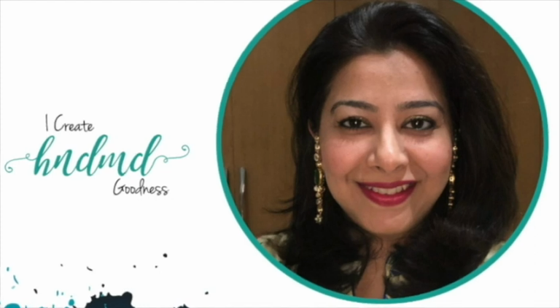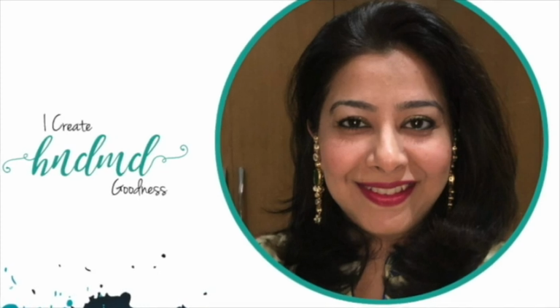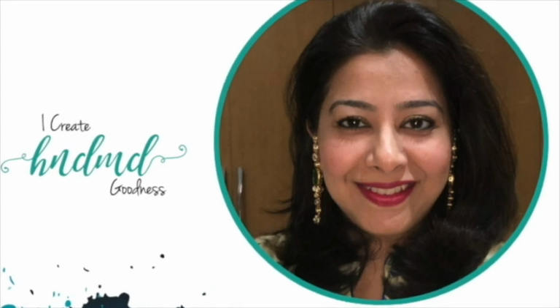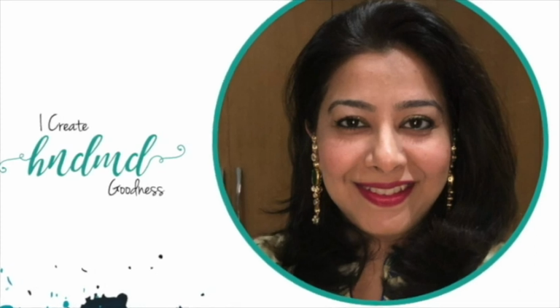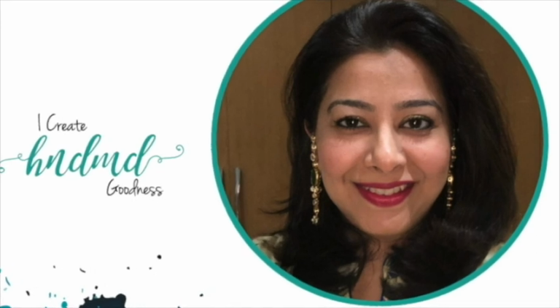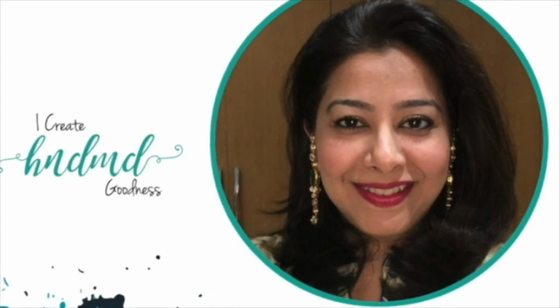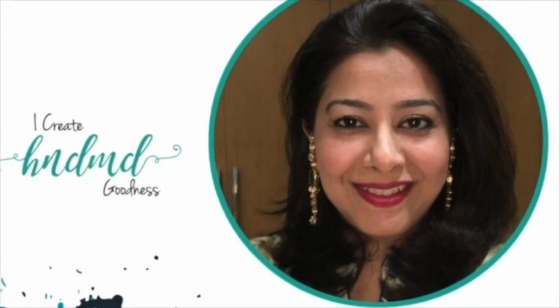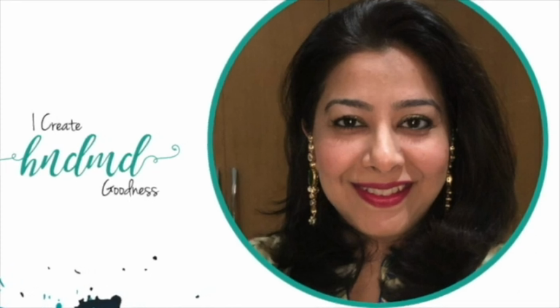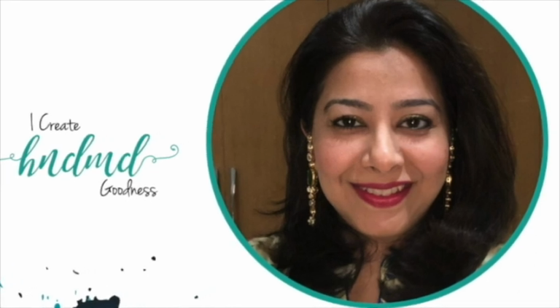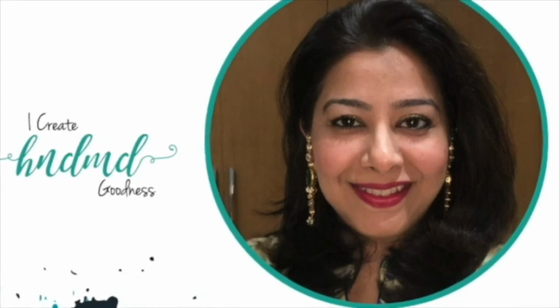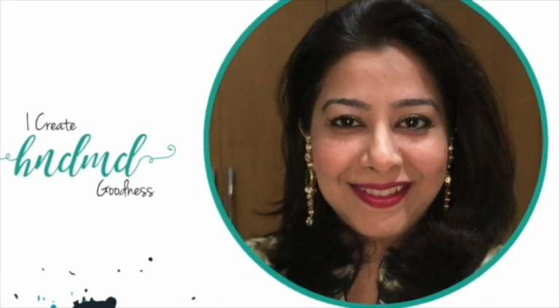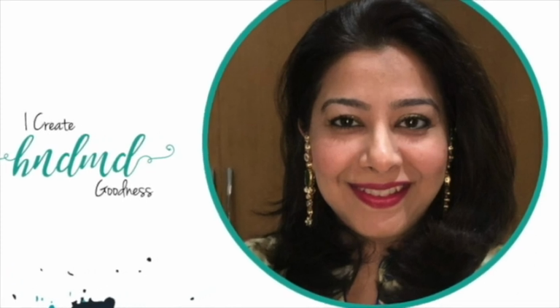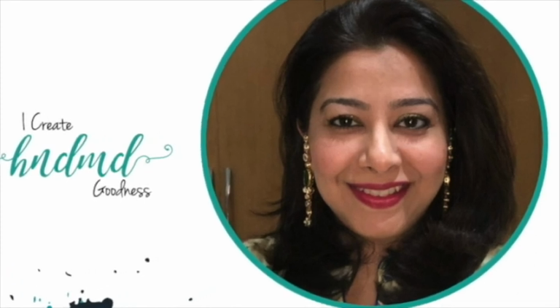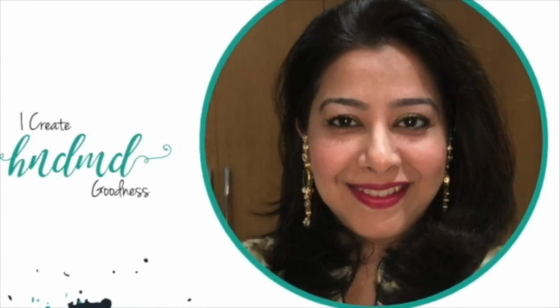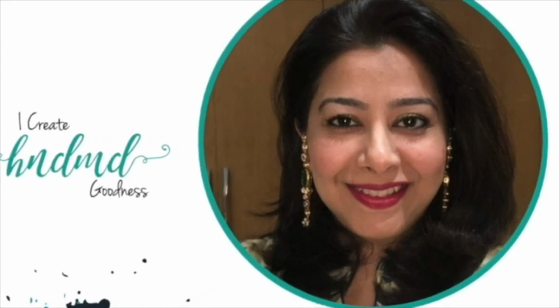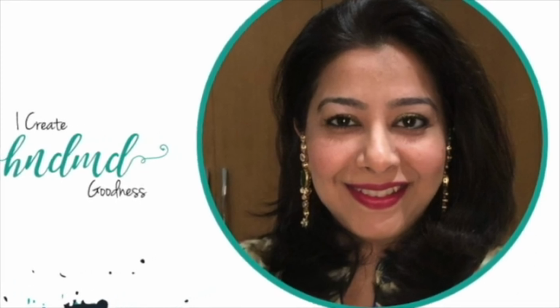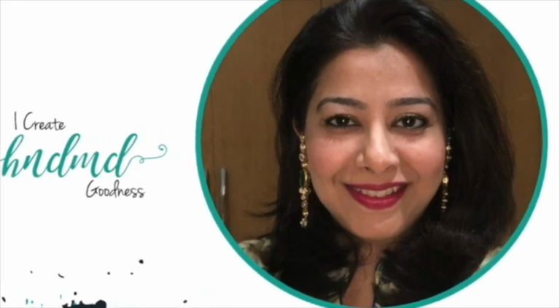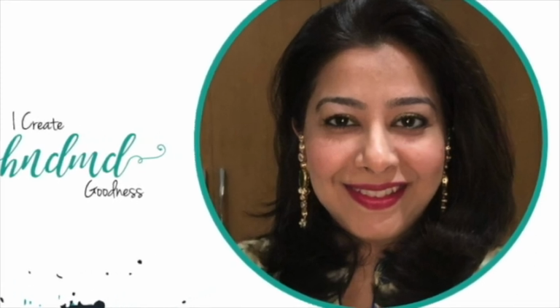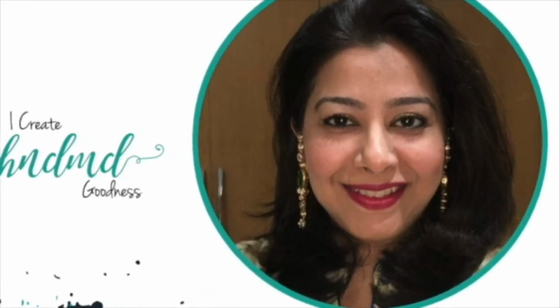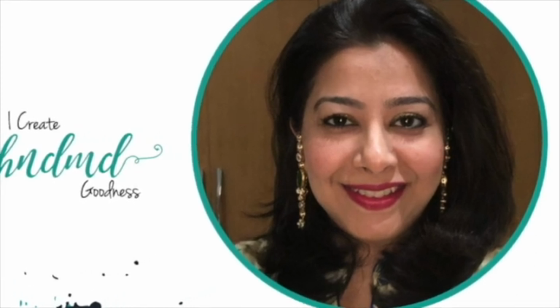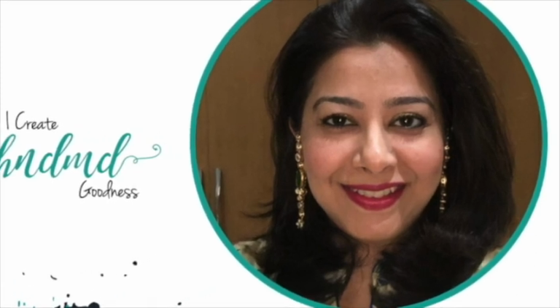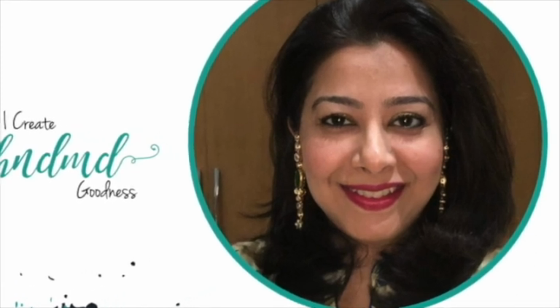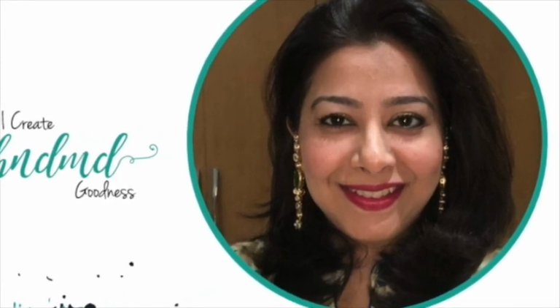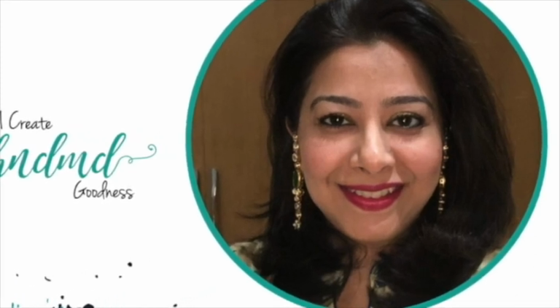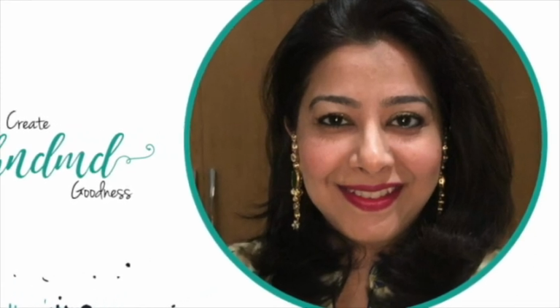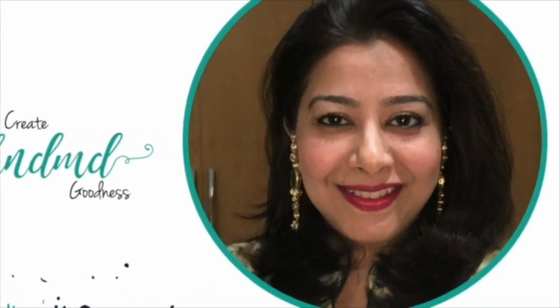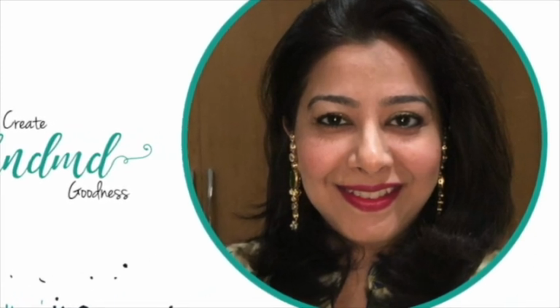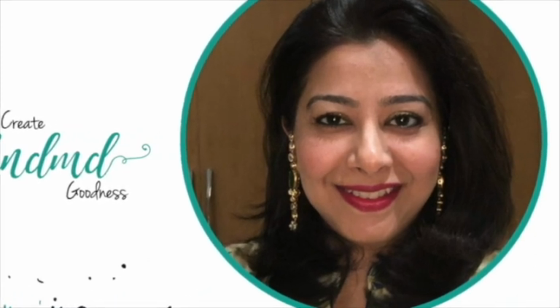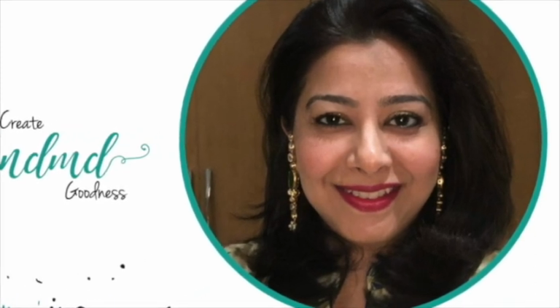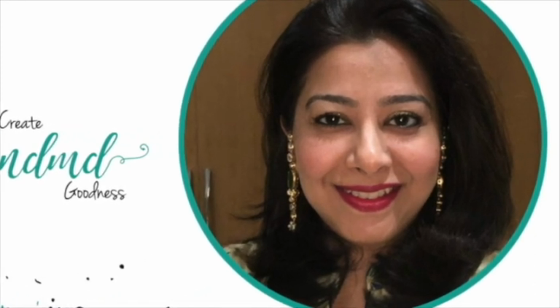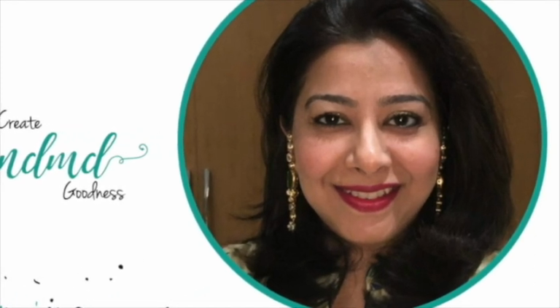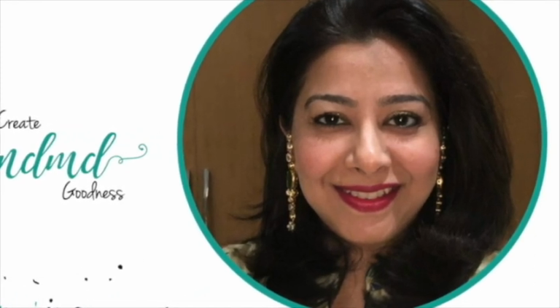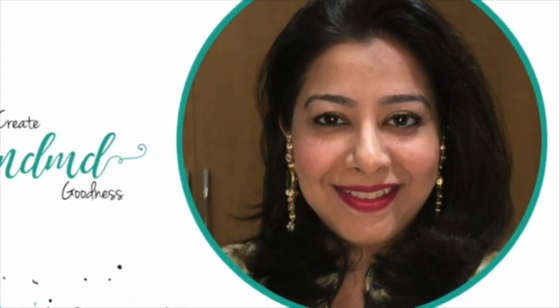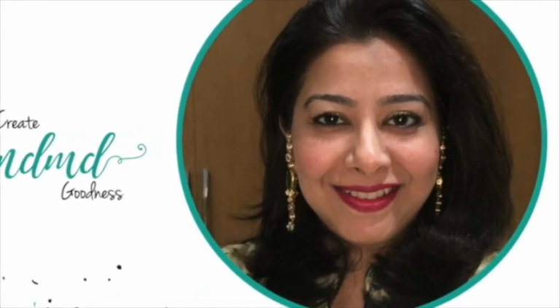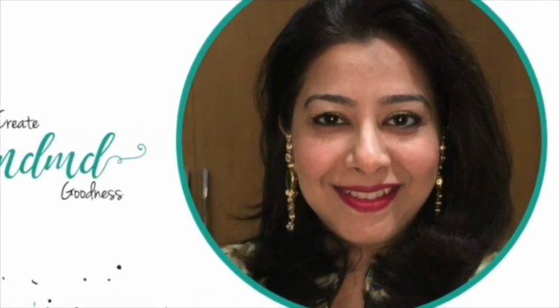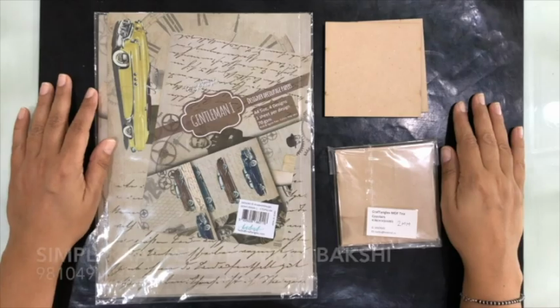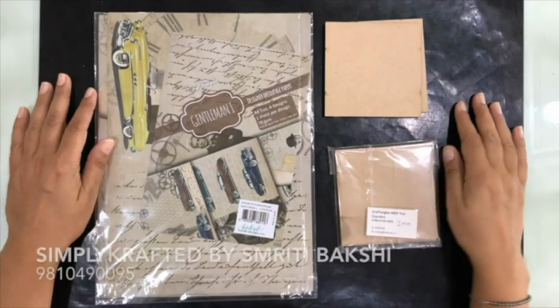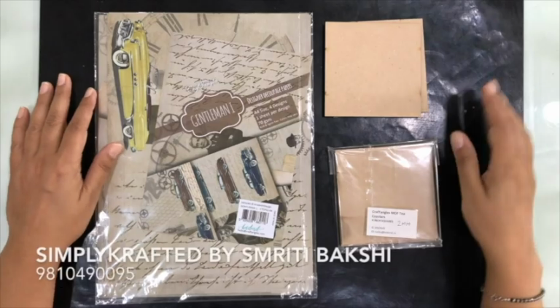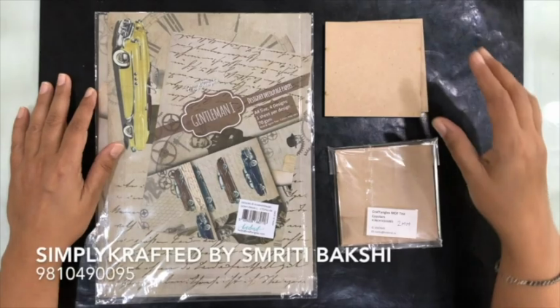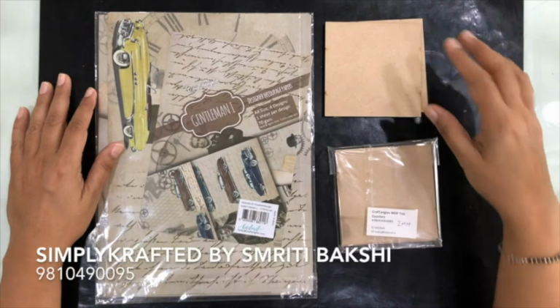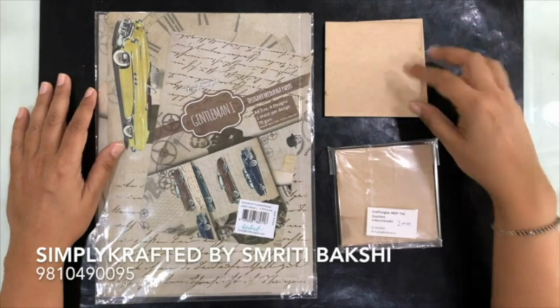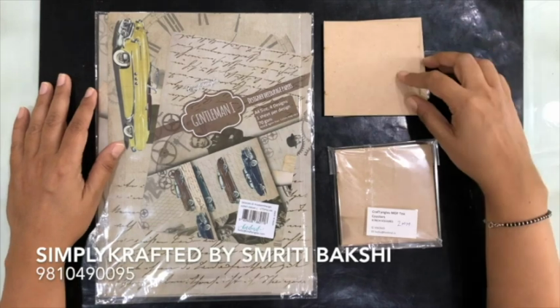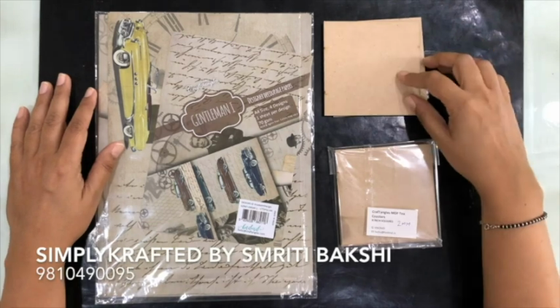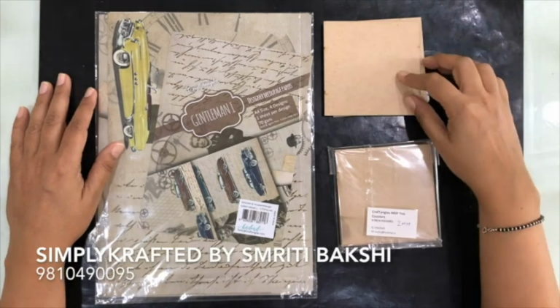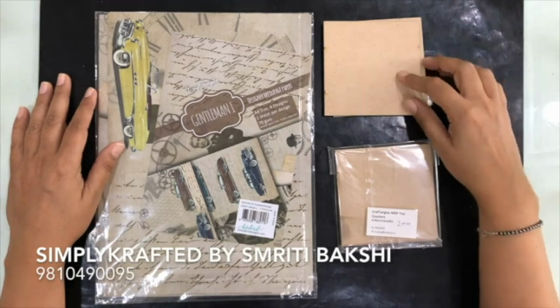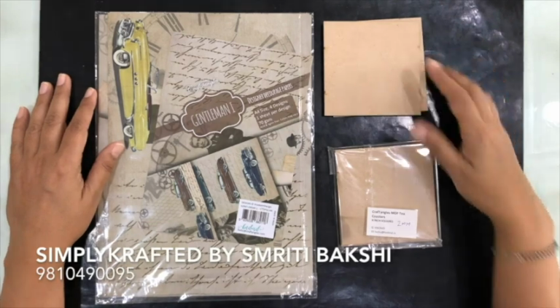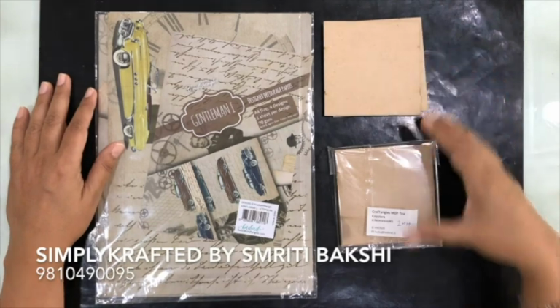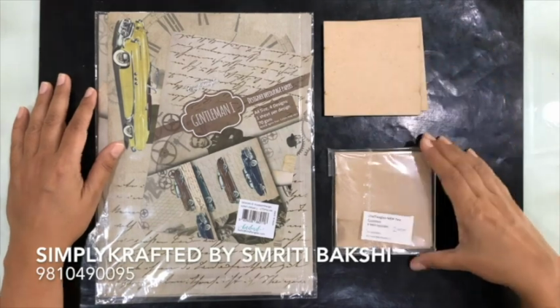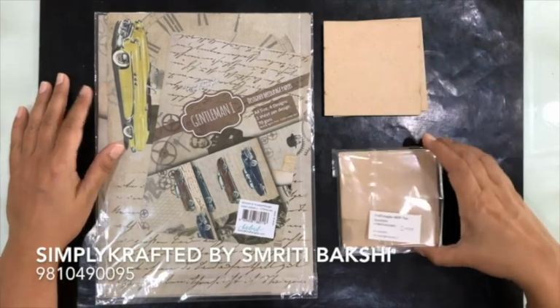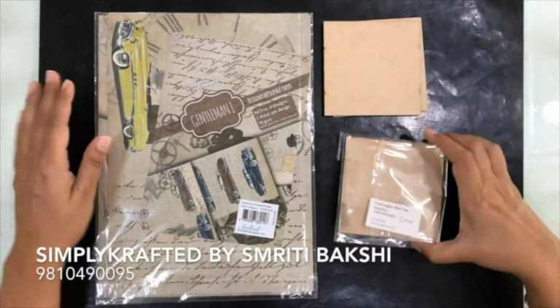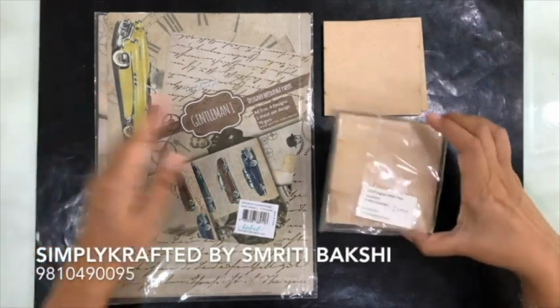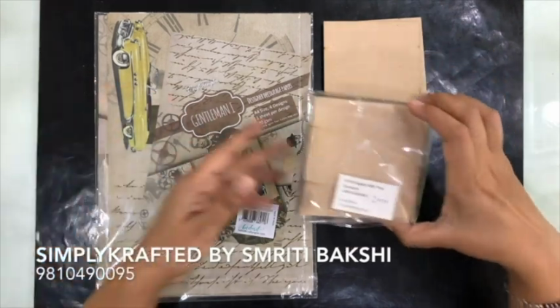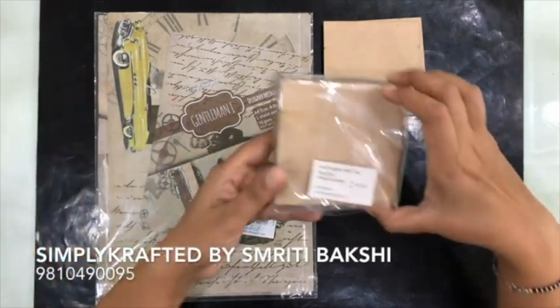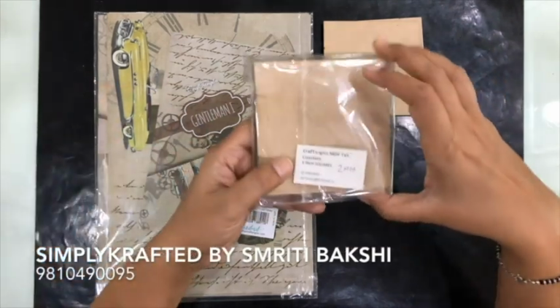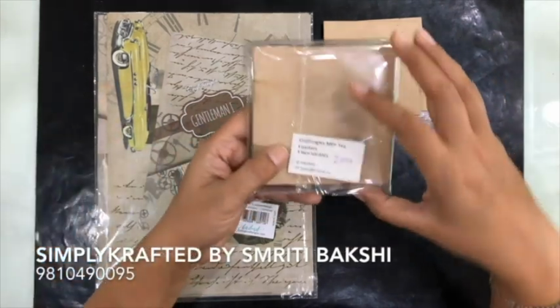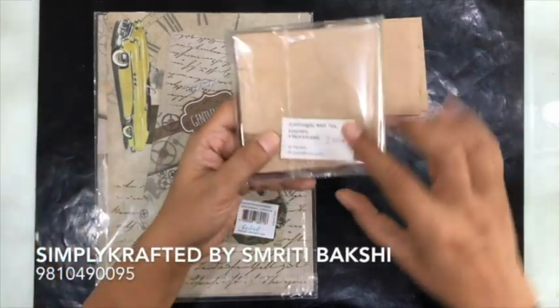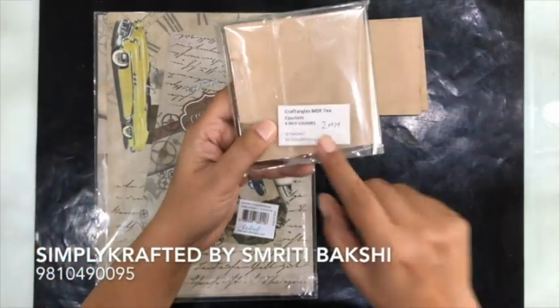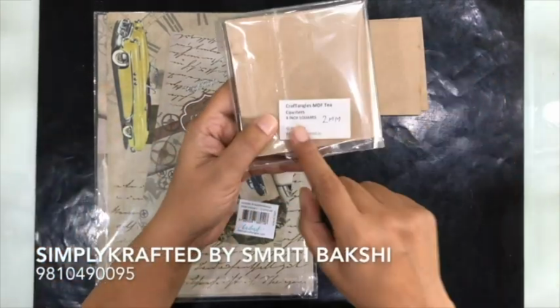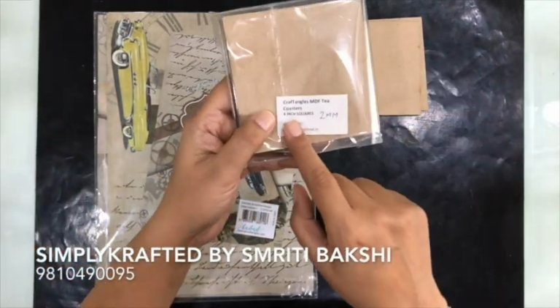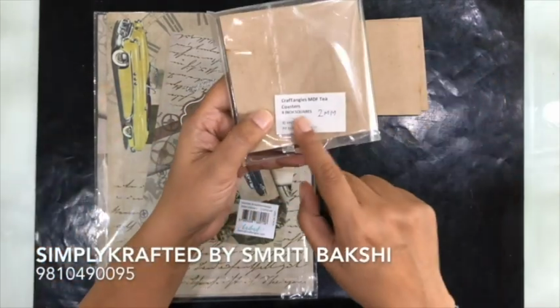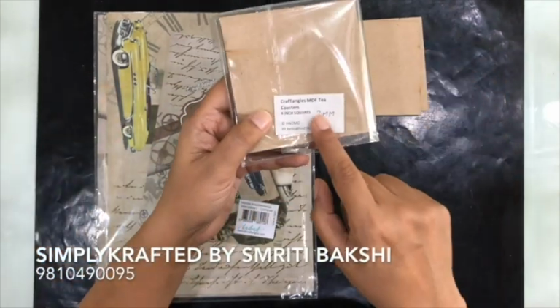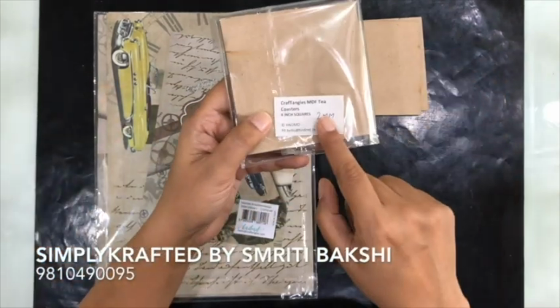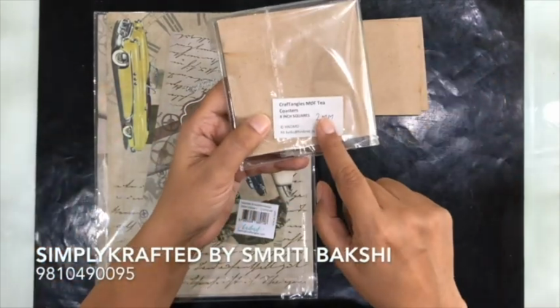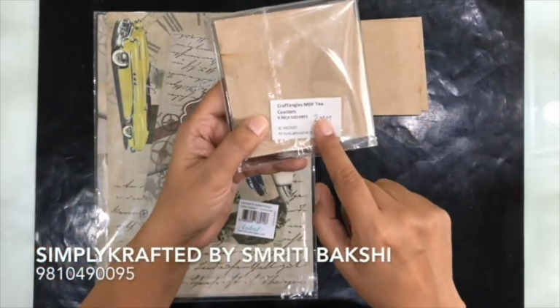Hello everybody, this is Priti from Simply Crafted and thank you so much for joining me. Today I'm going to teach you how to make posters.